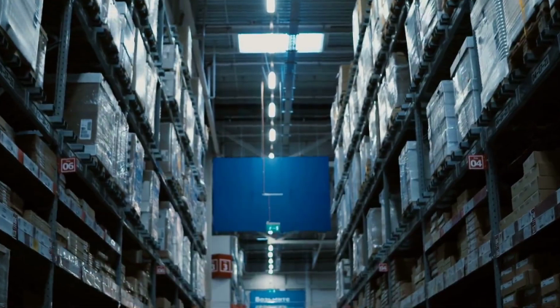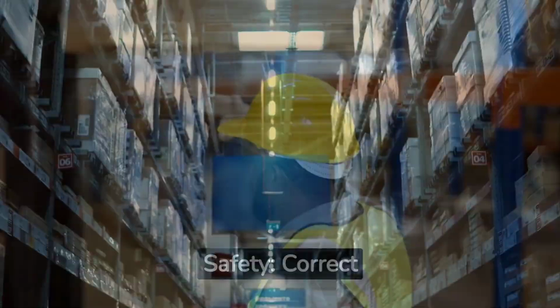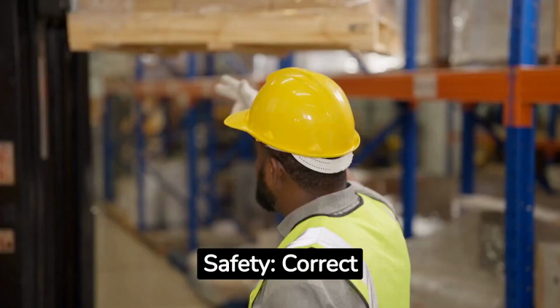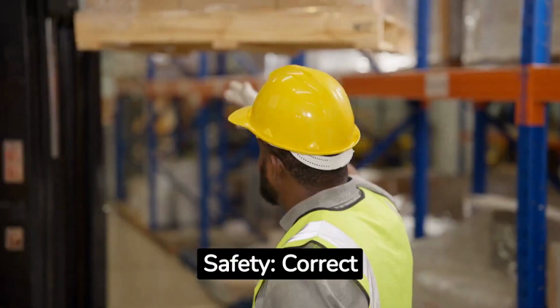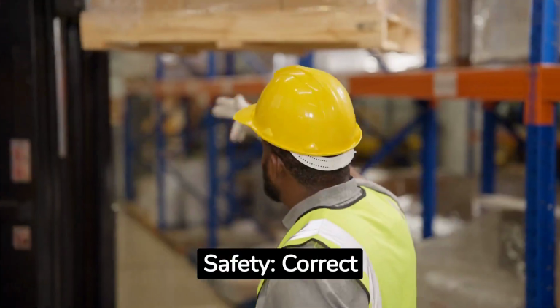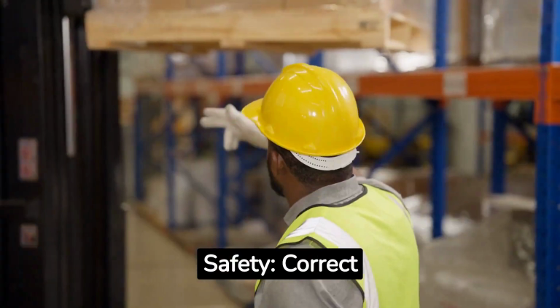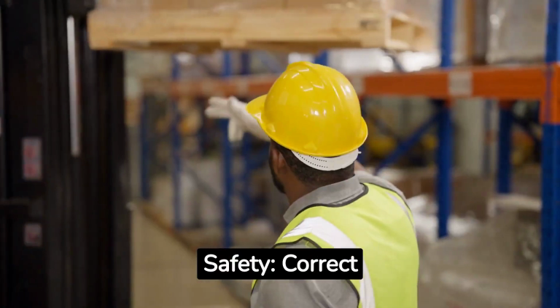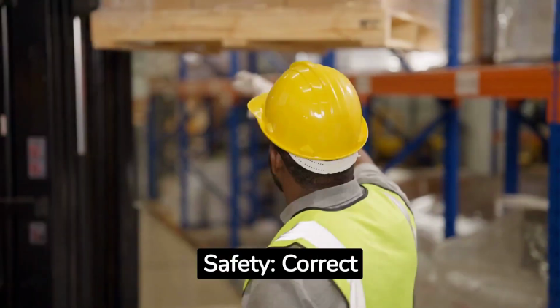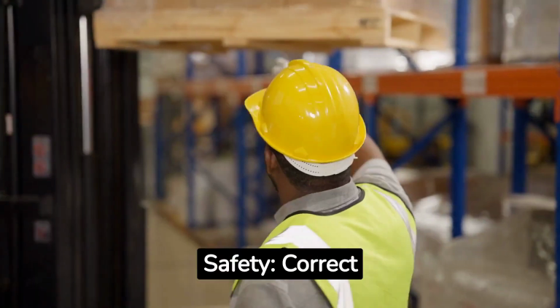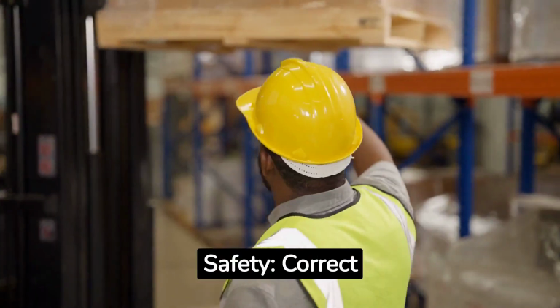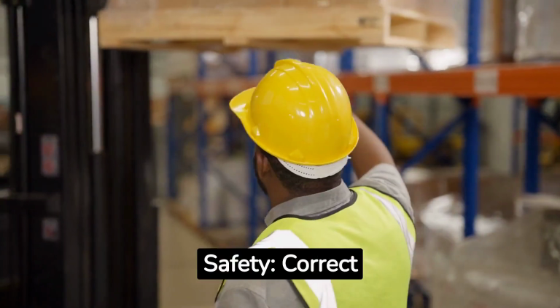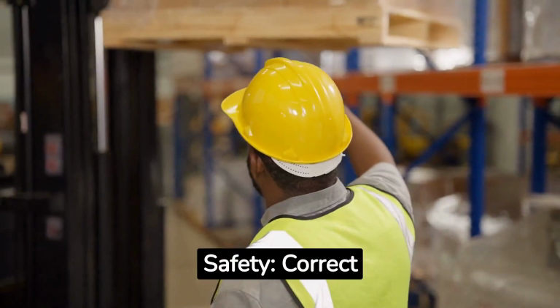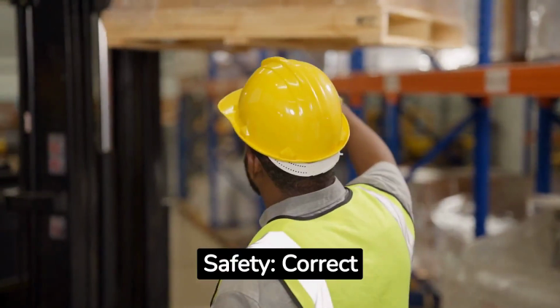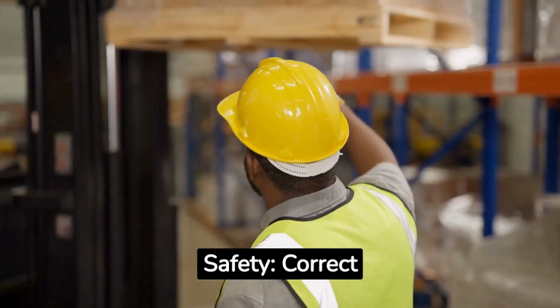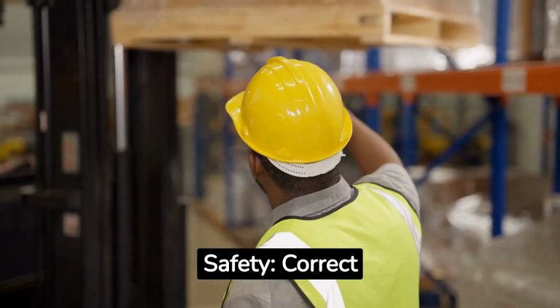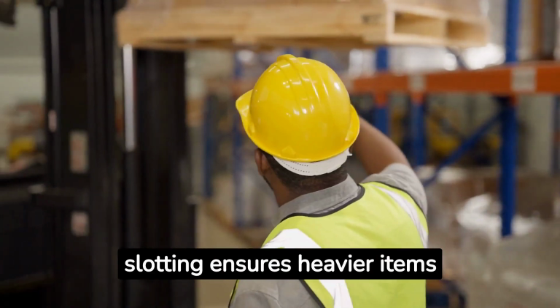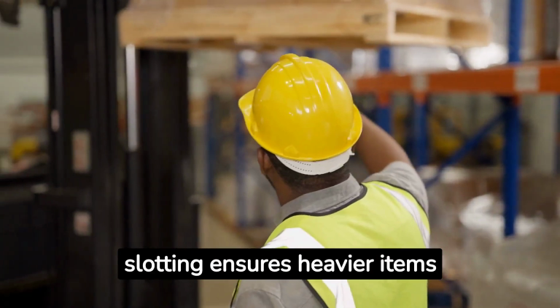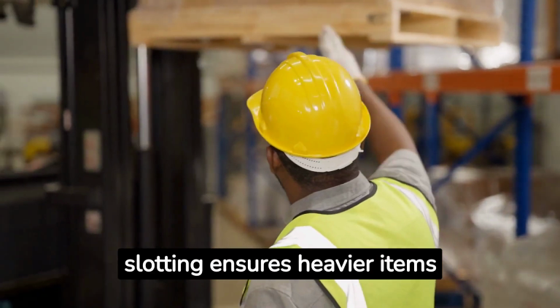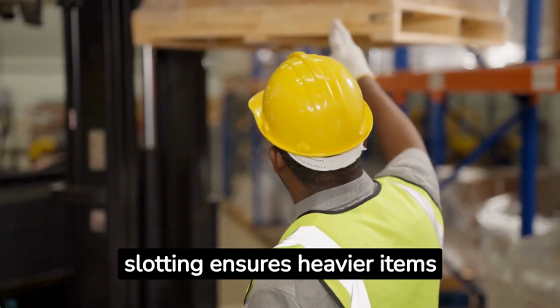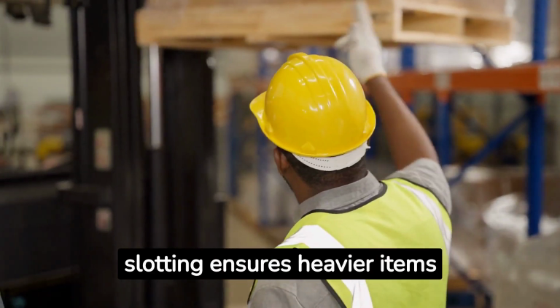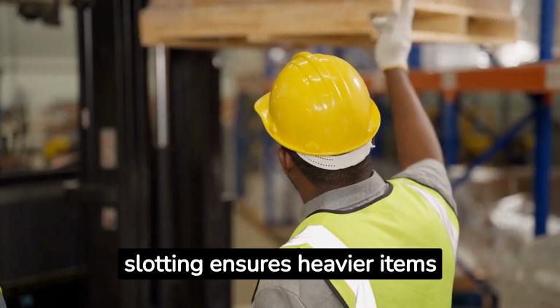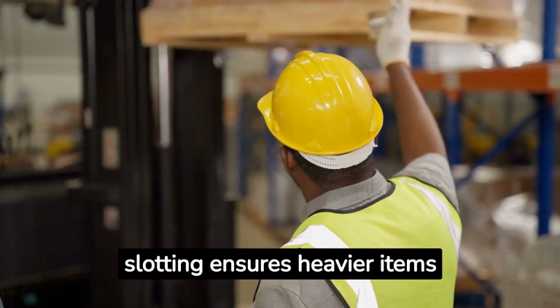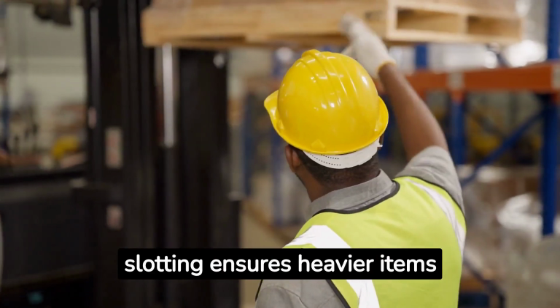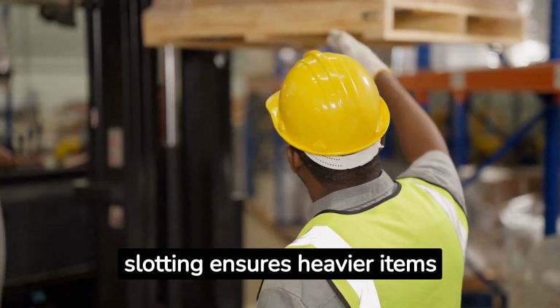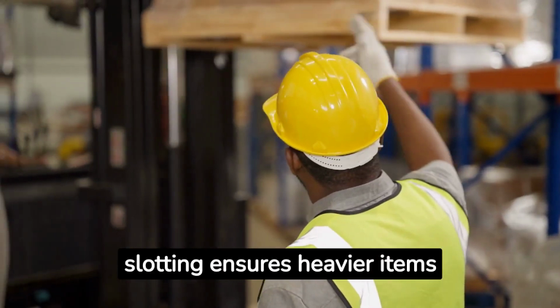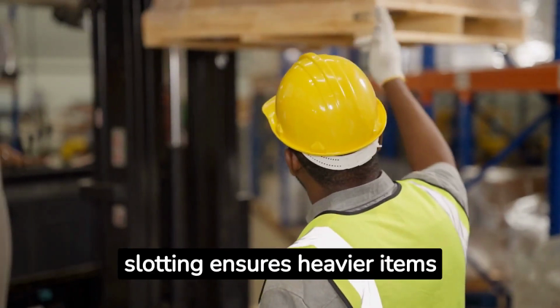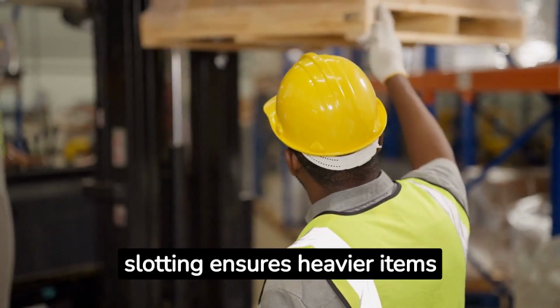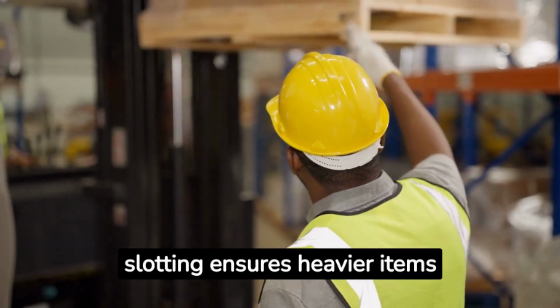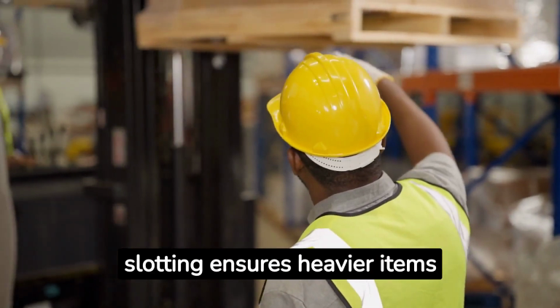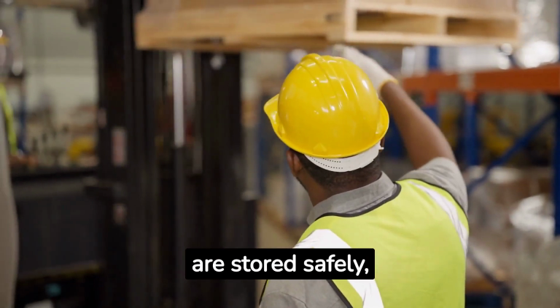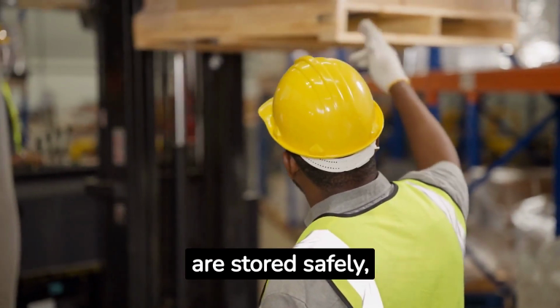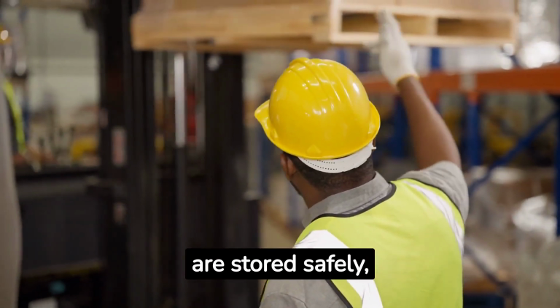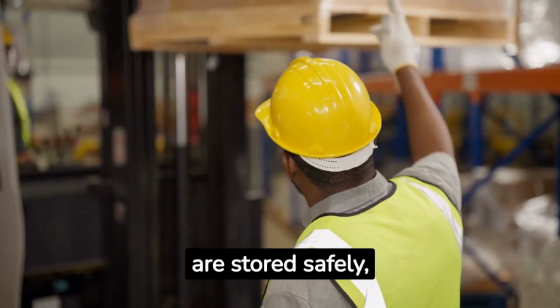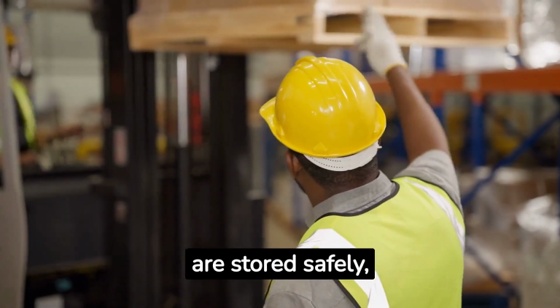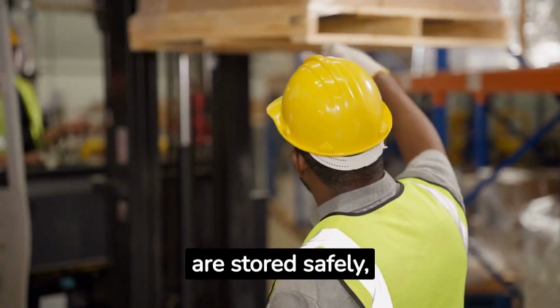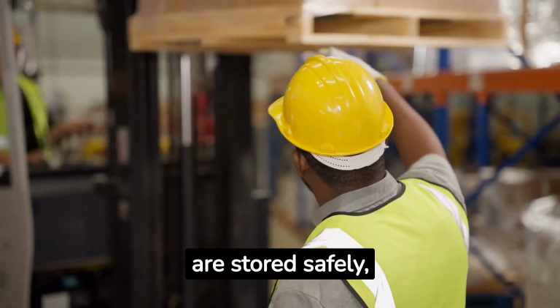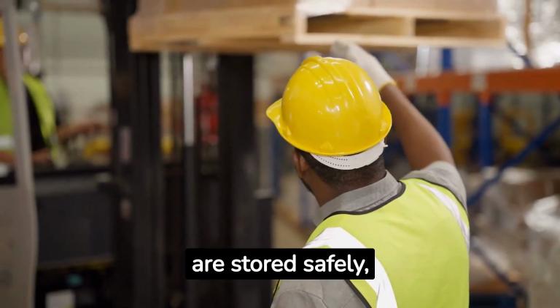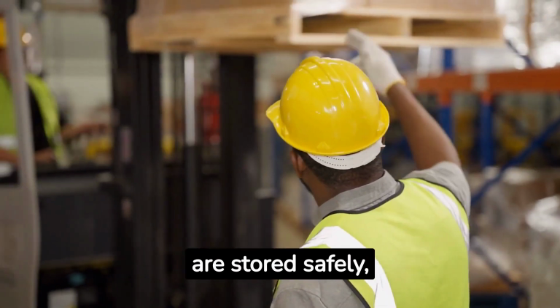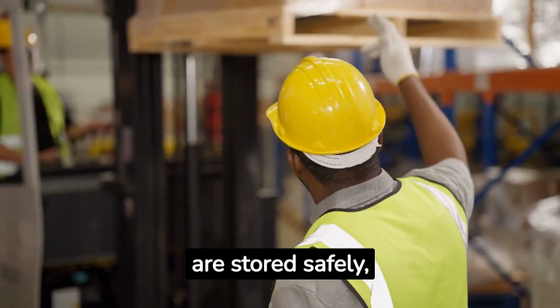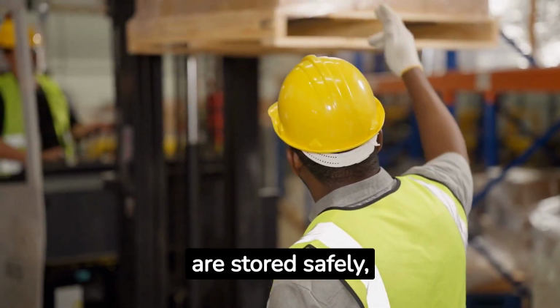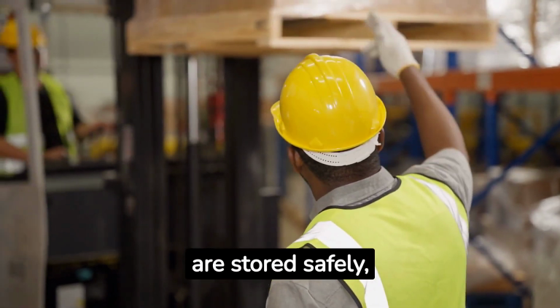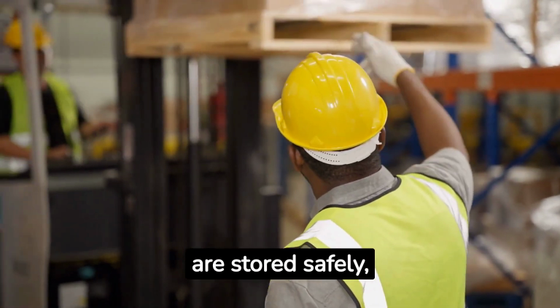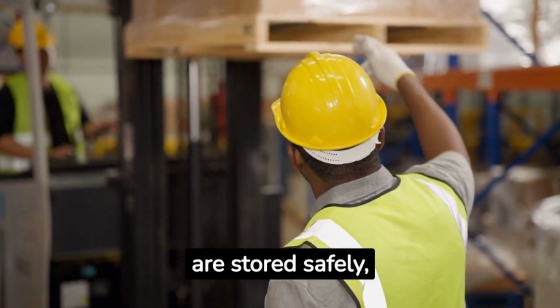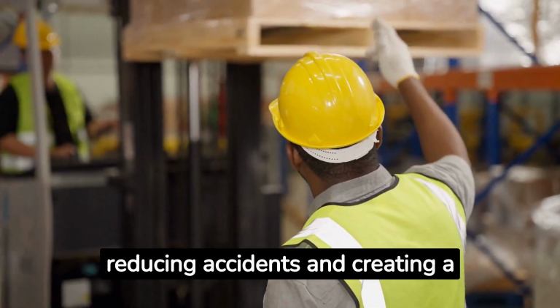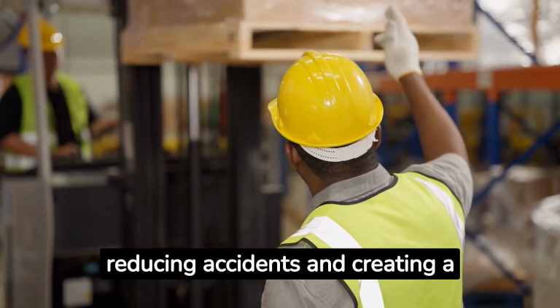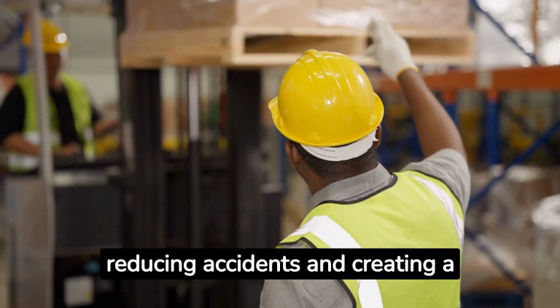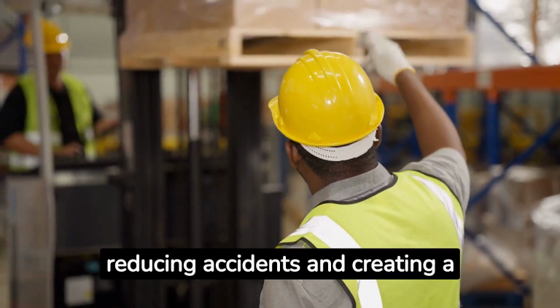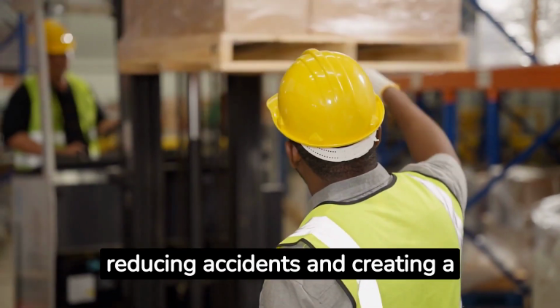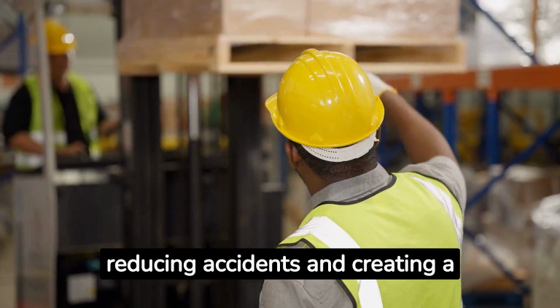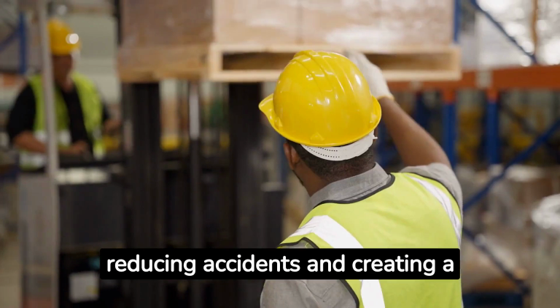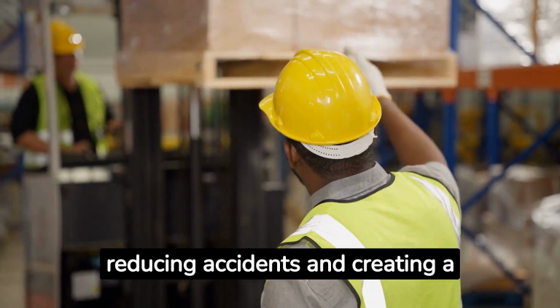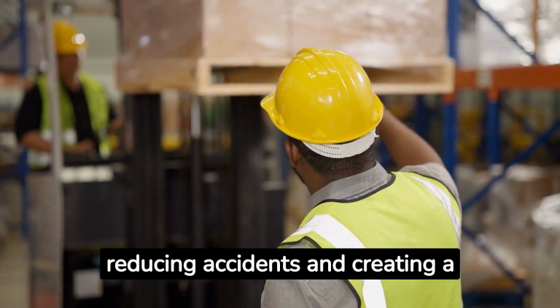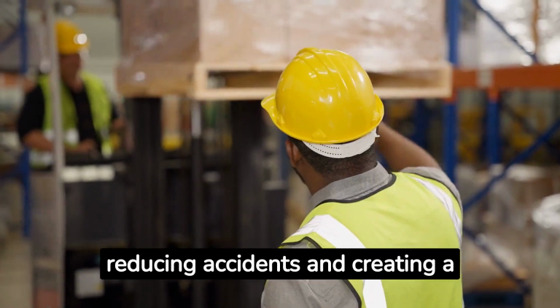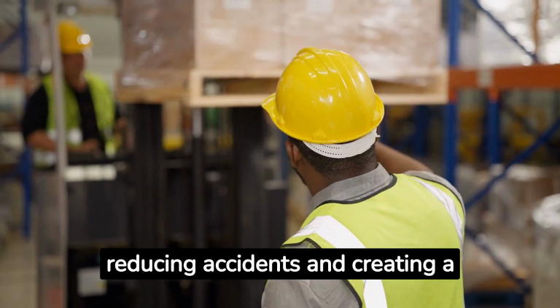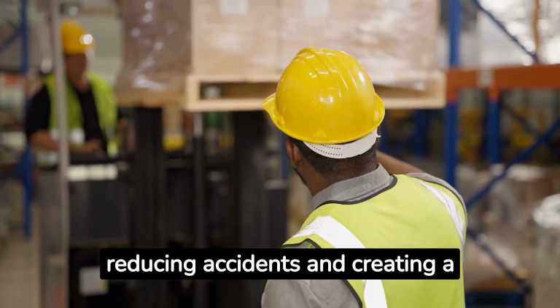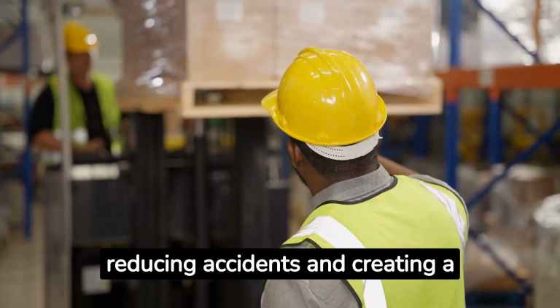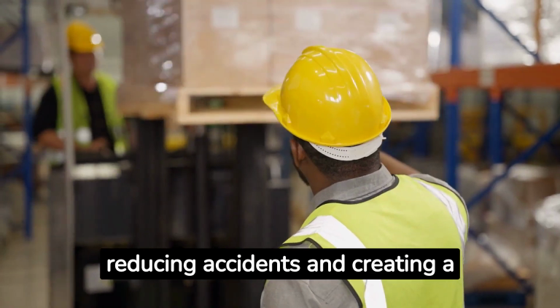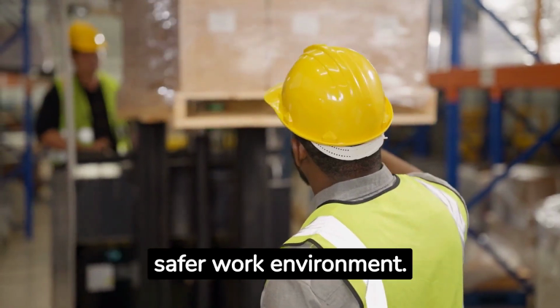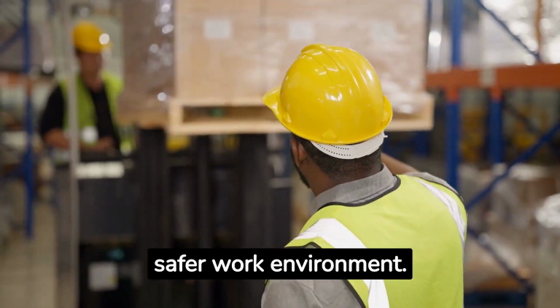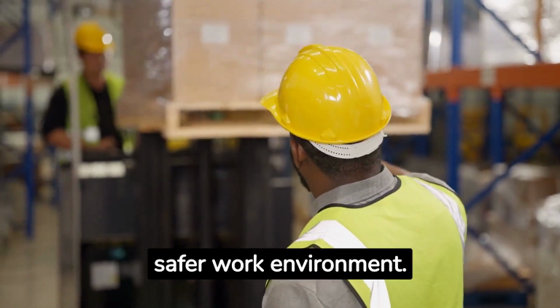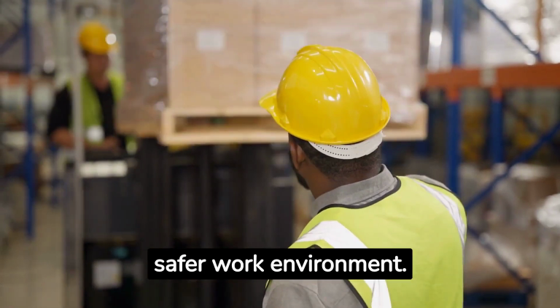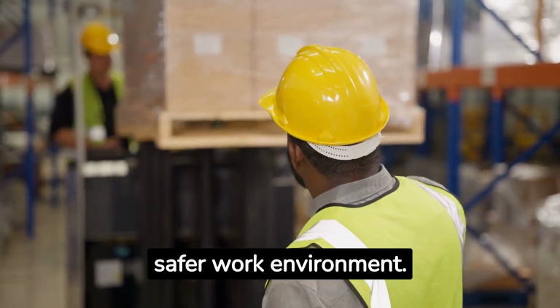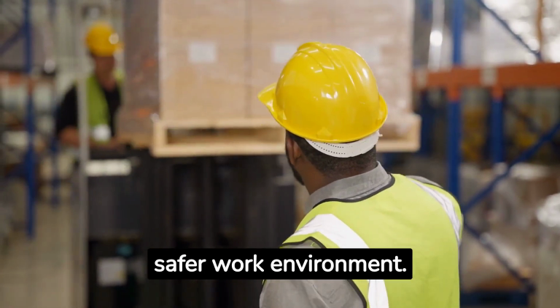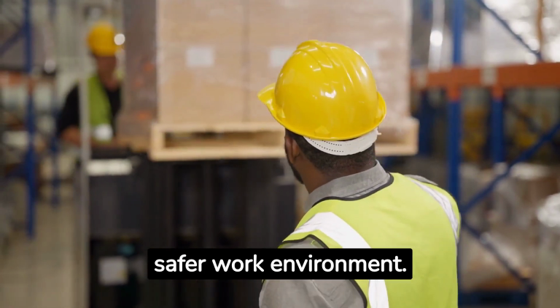Safety: correct slotting ensures heavier items are stored safely, reducing accidents and creating a safer work environment.